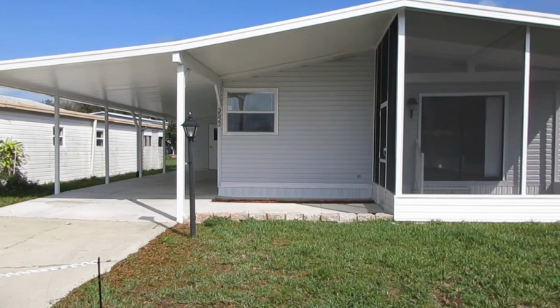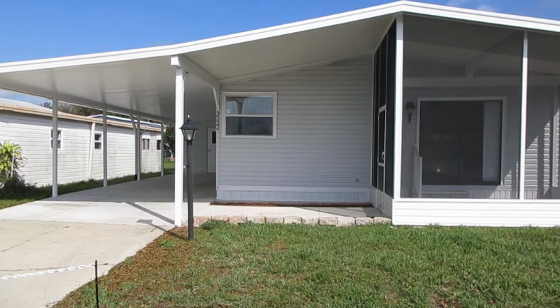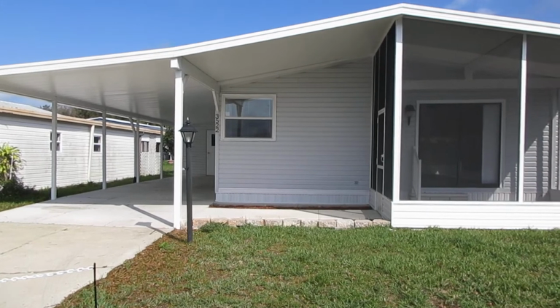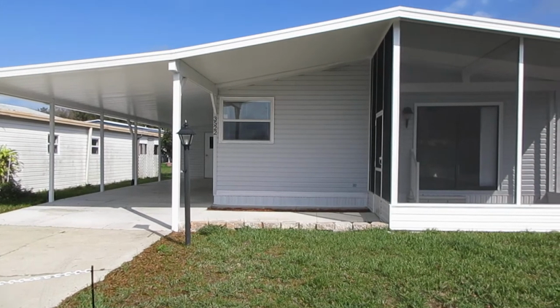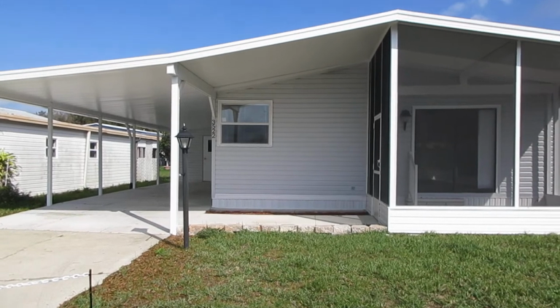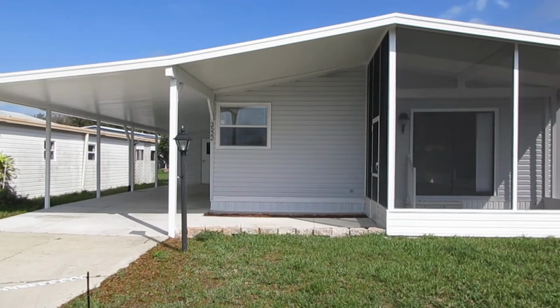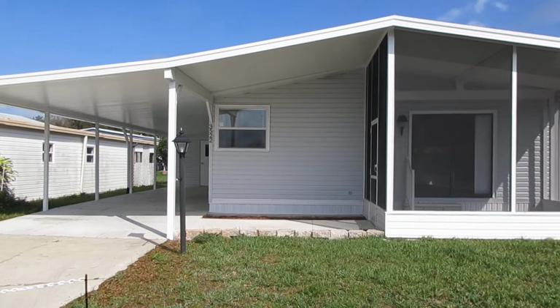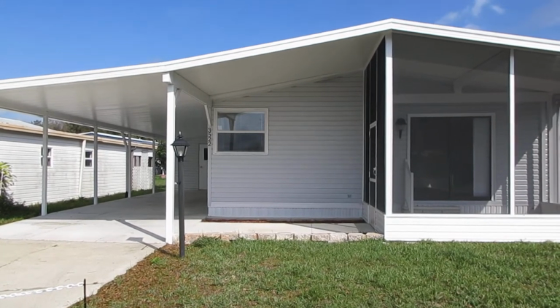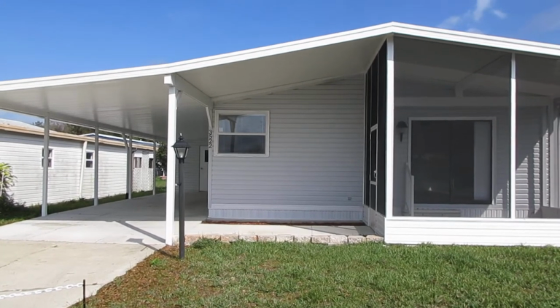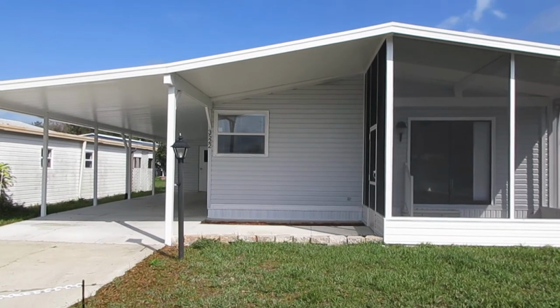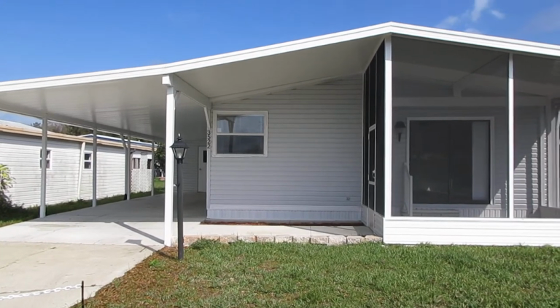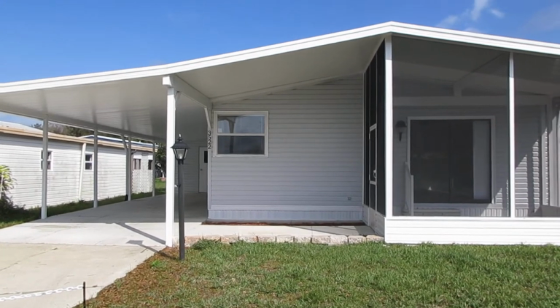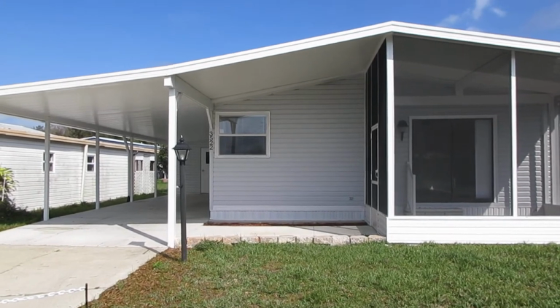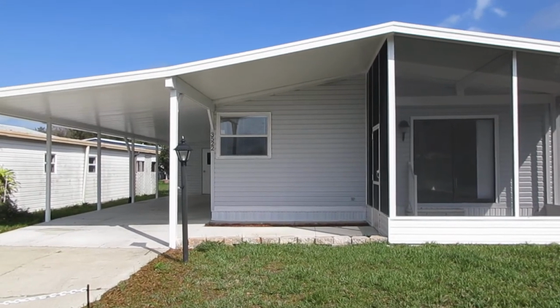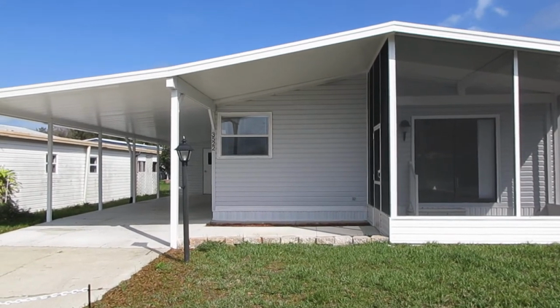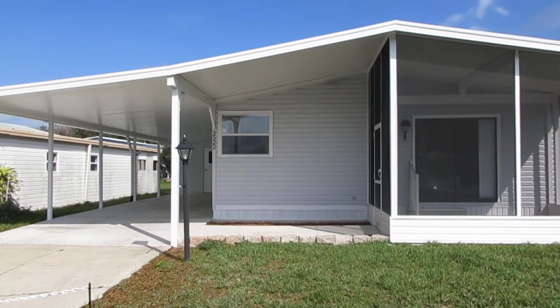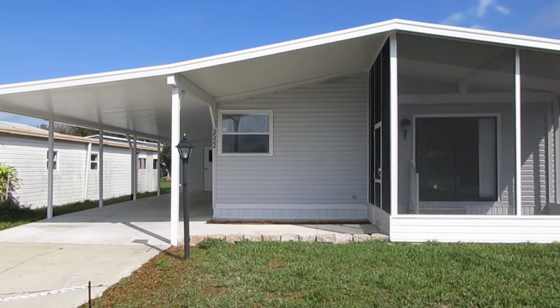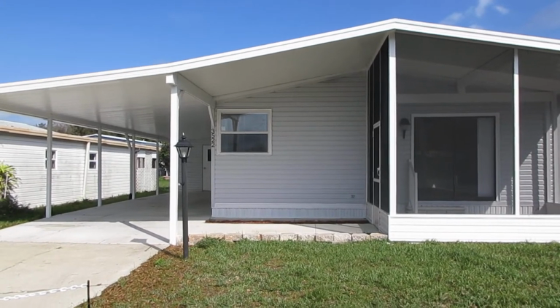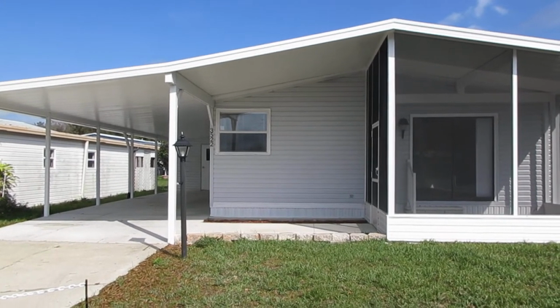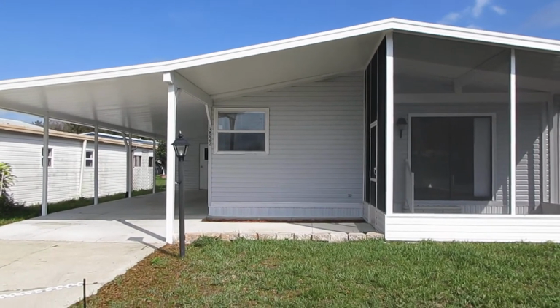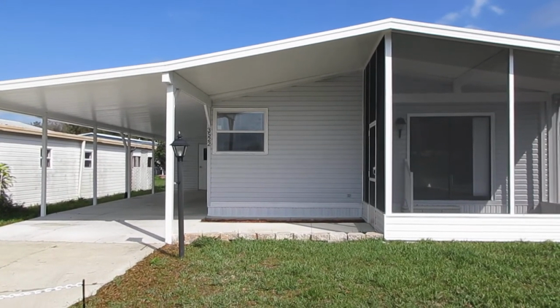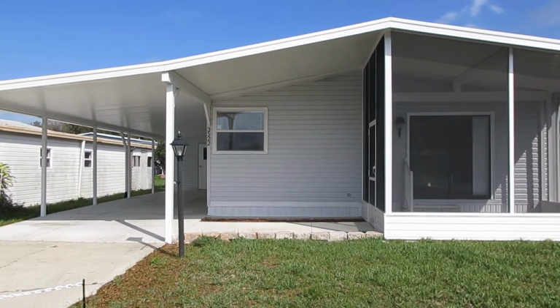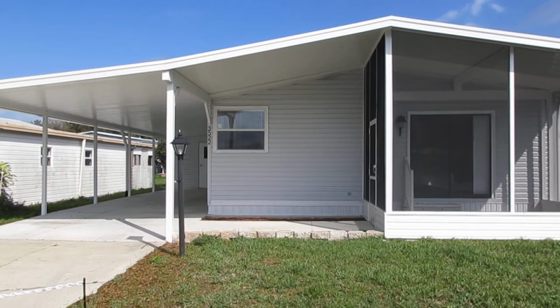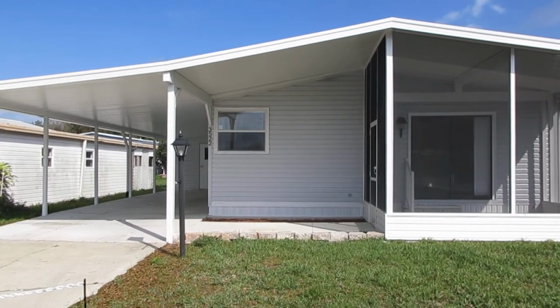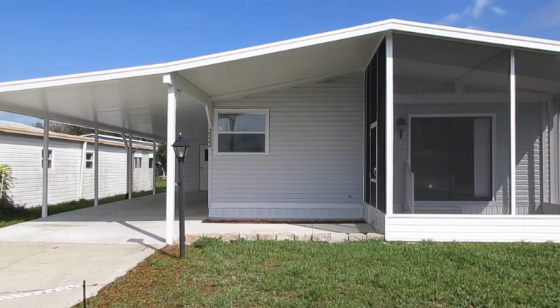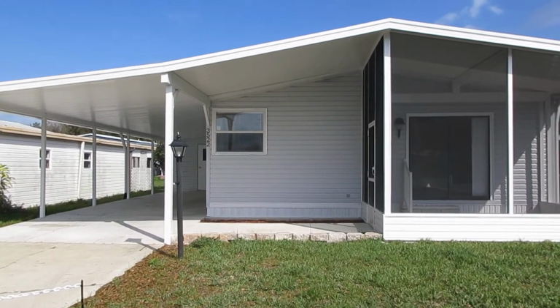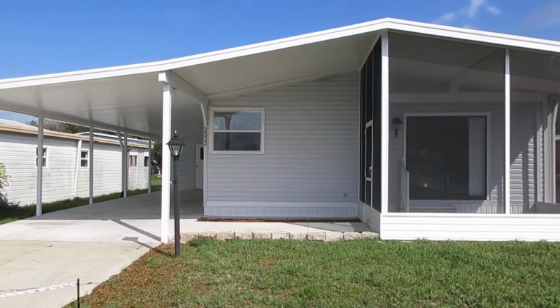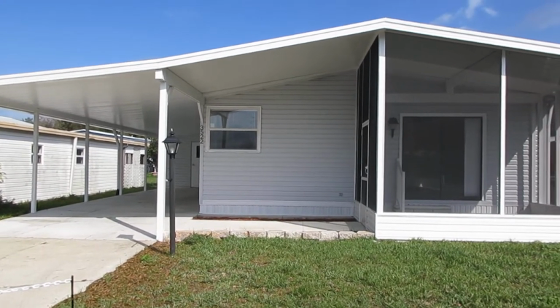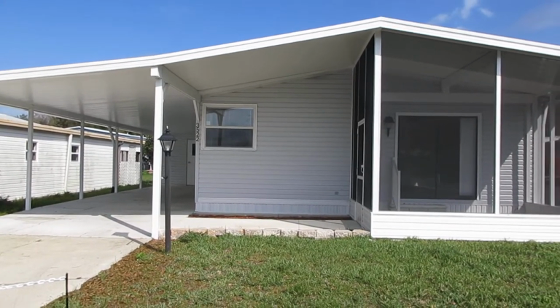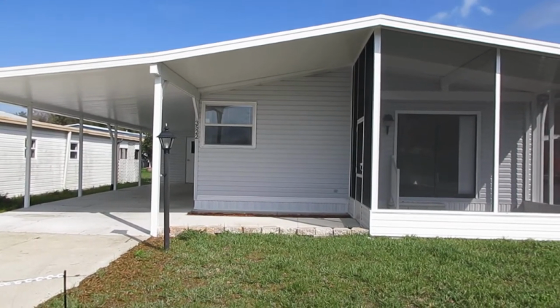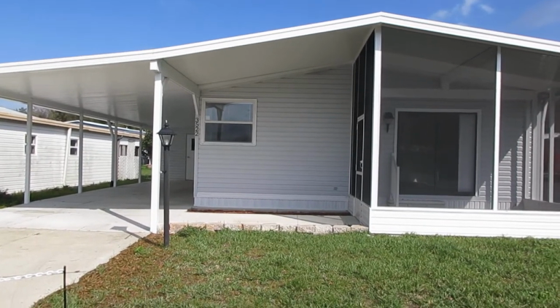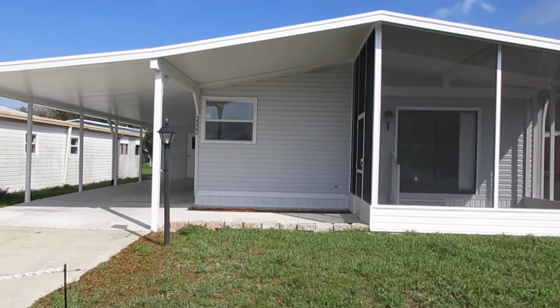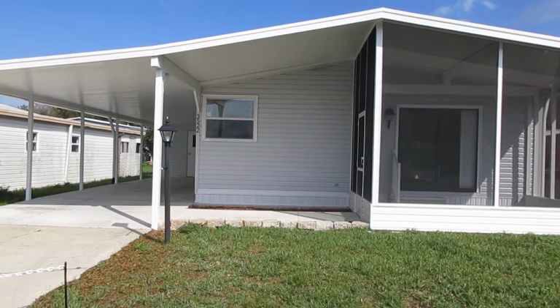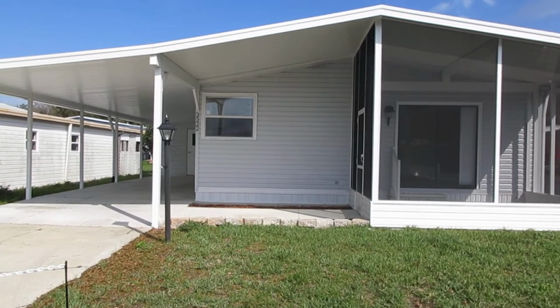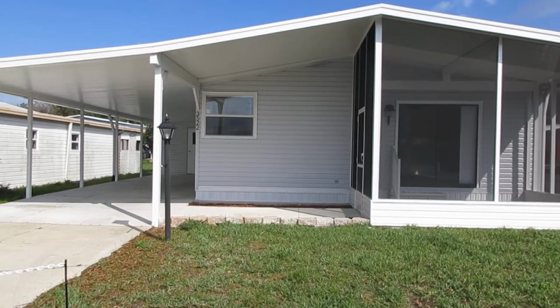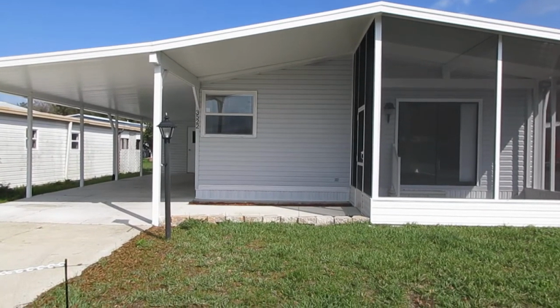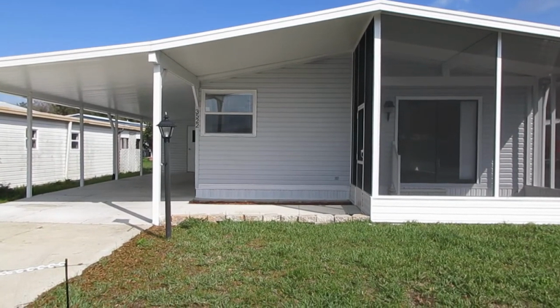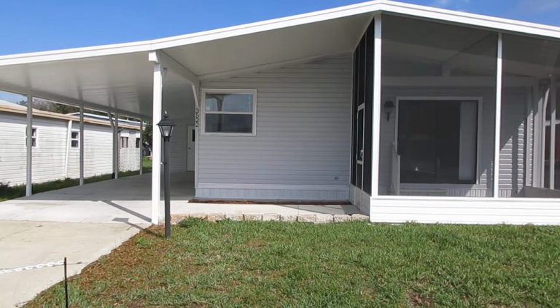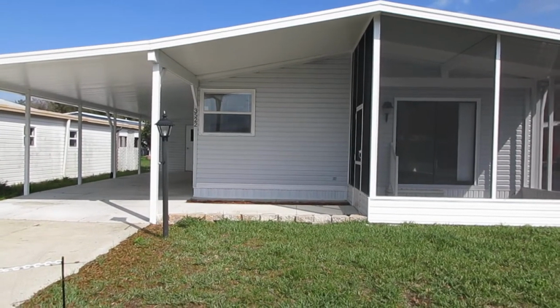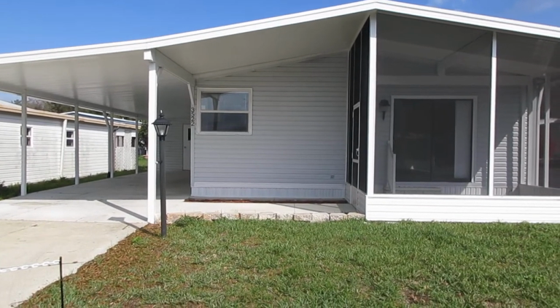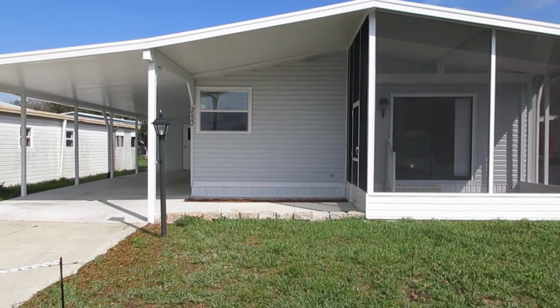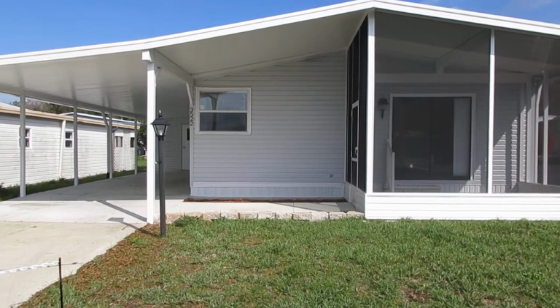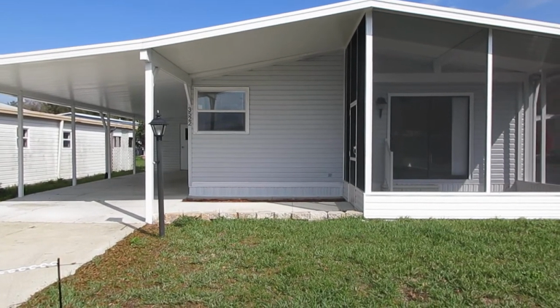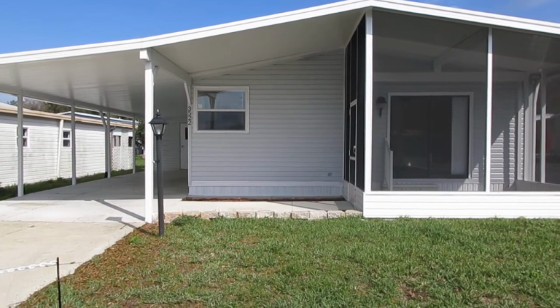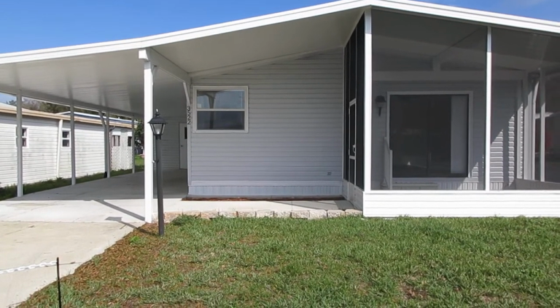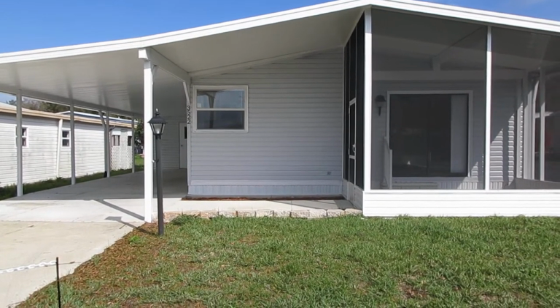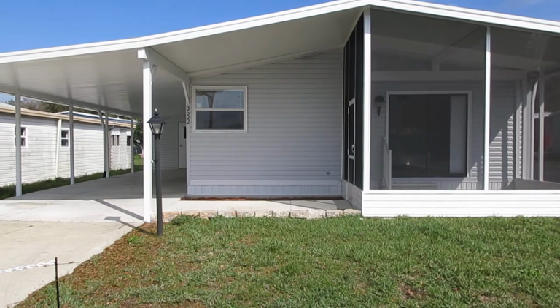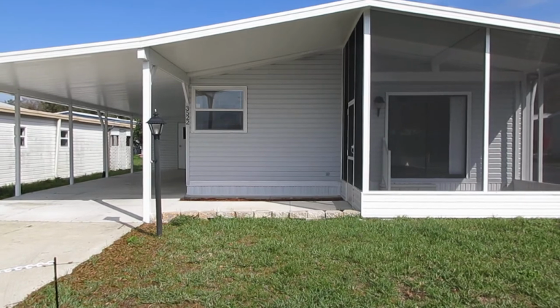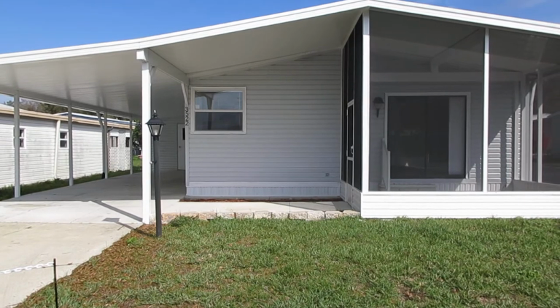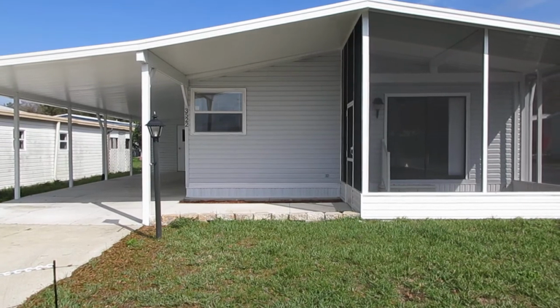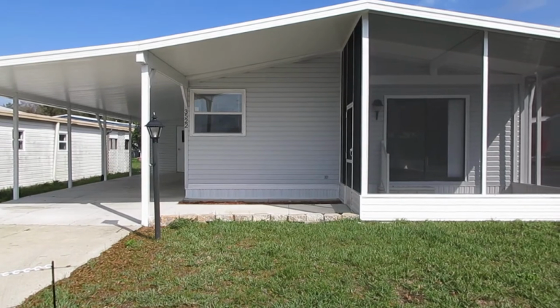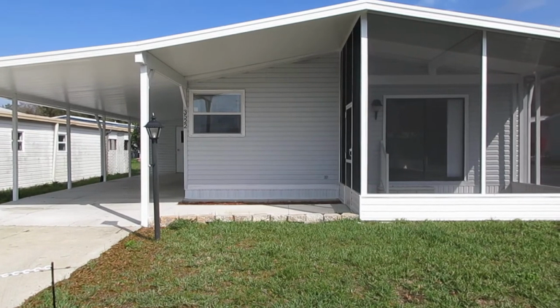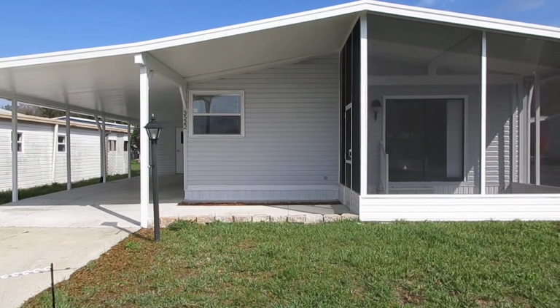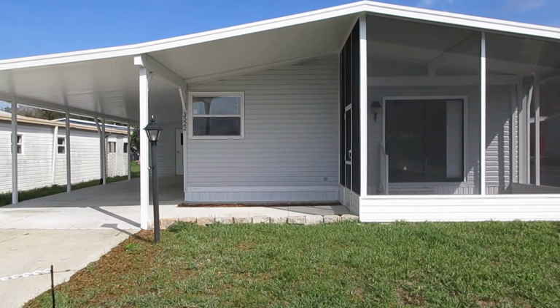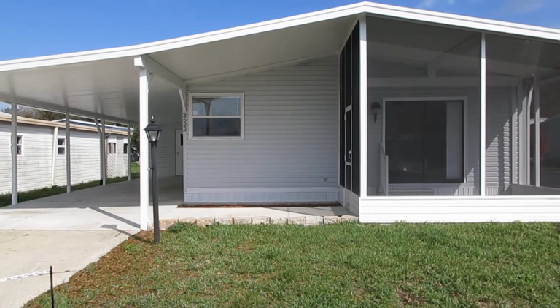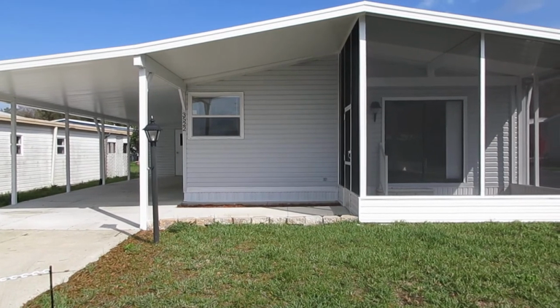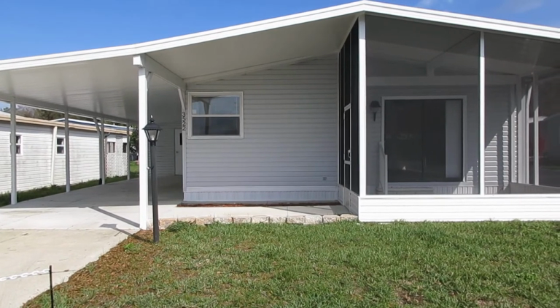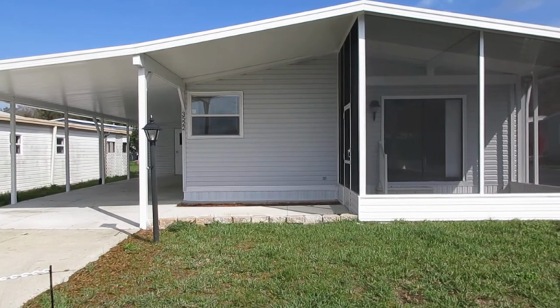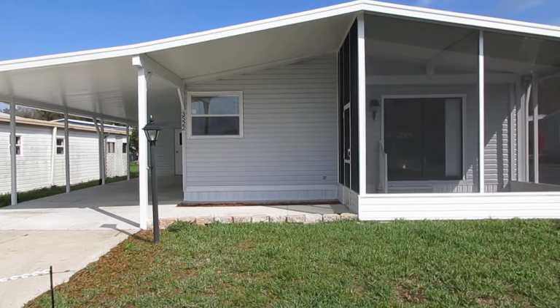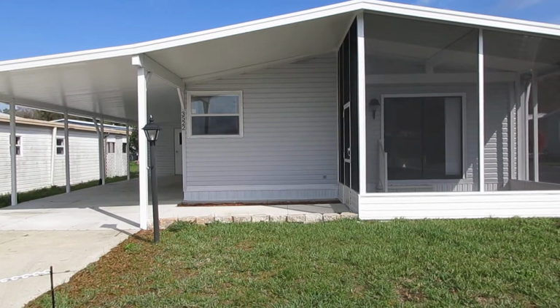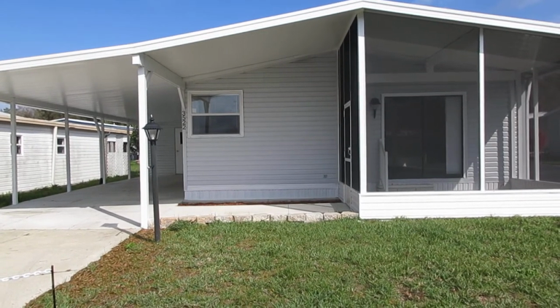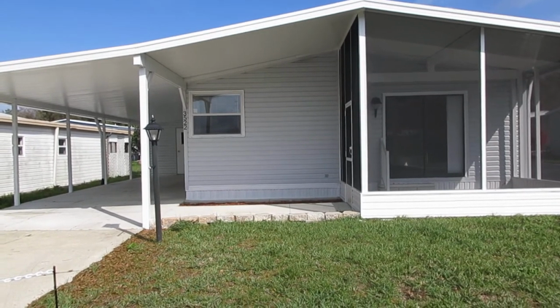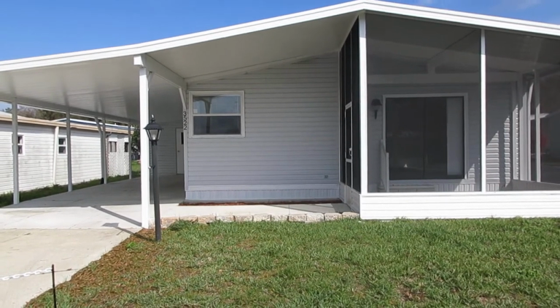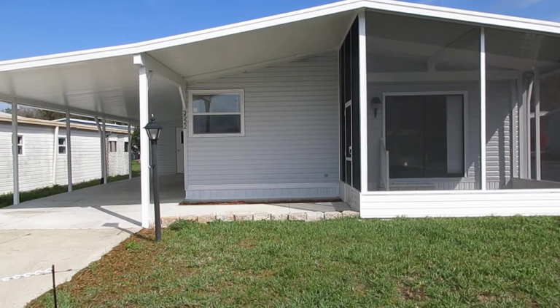Hi, this is Carol Gallagher with Strawberry Ridge. Today we're going to tour 3522 Berry Bend Drive.